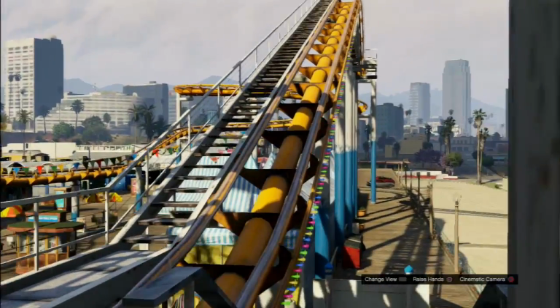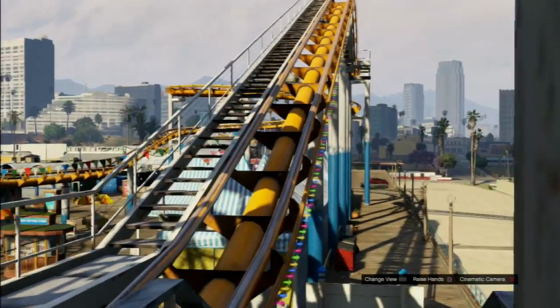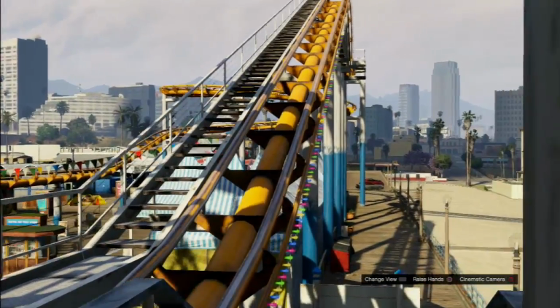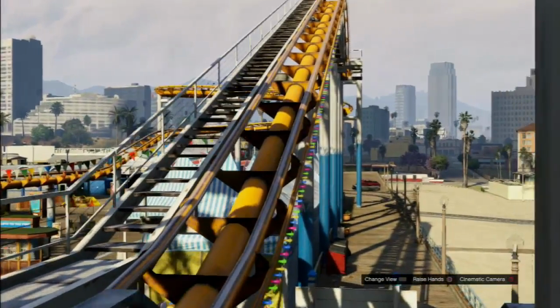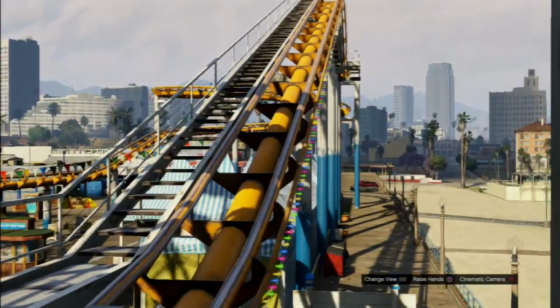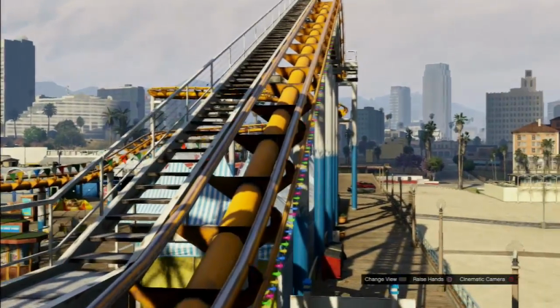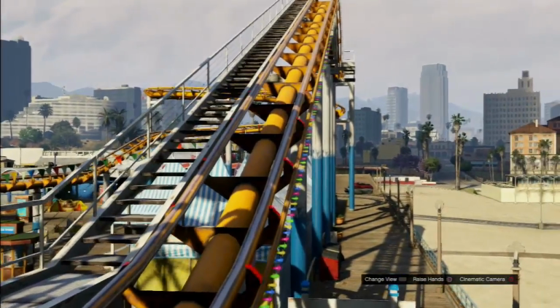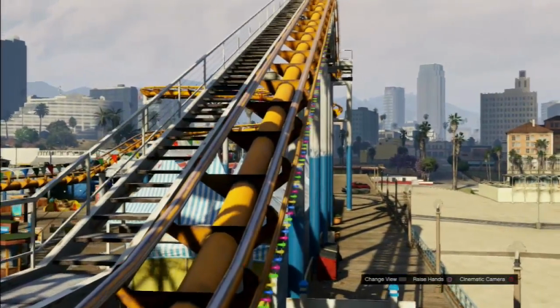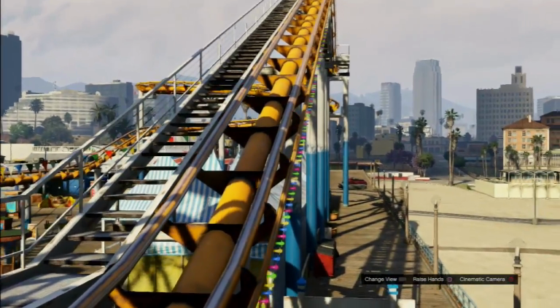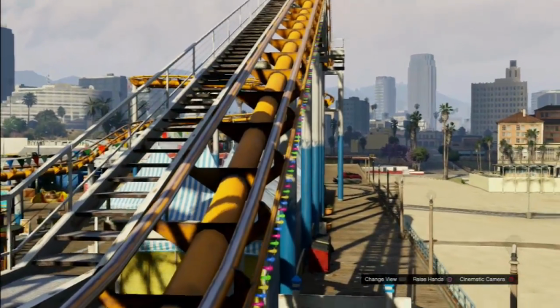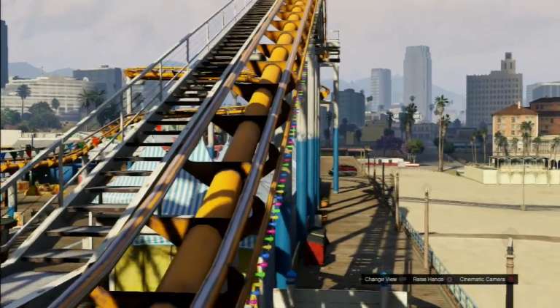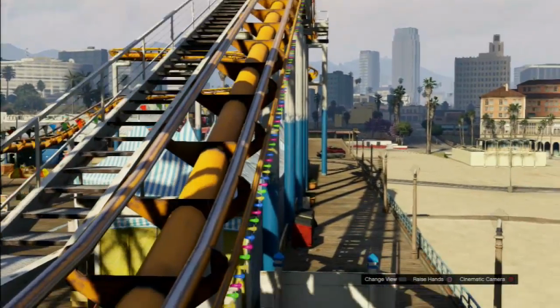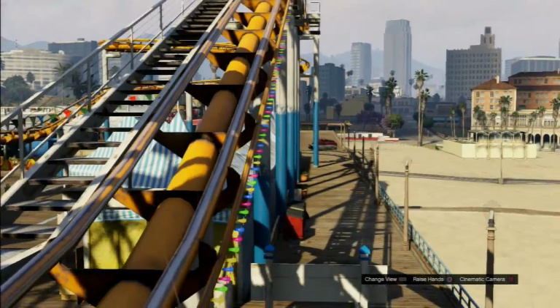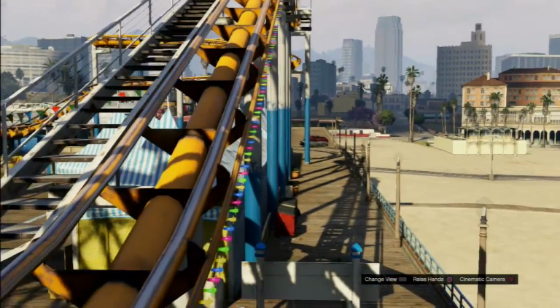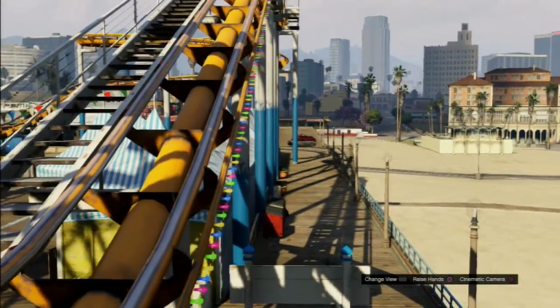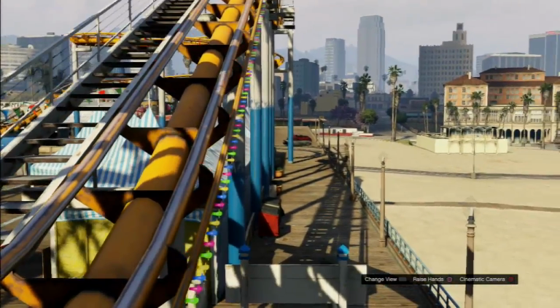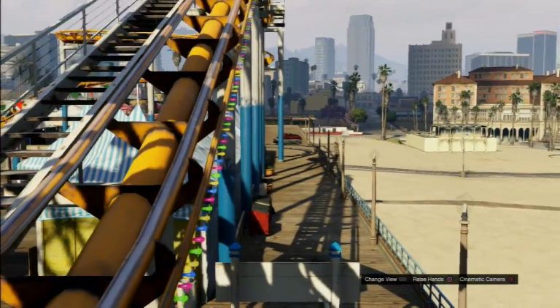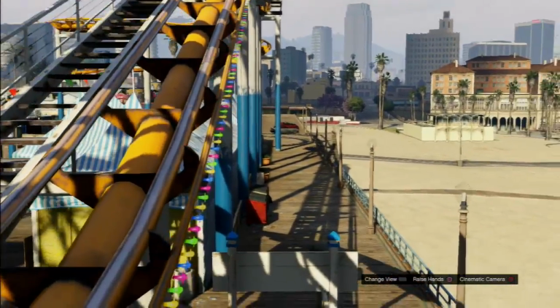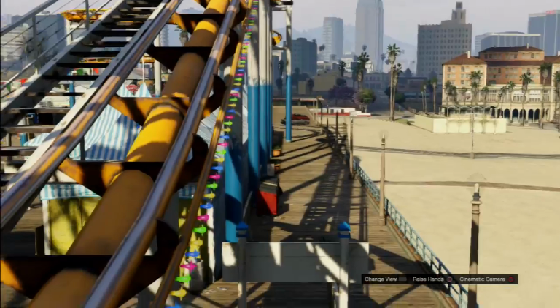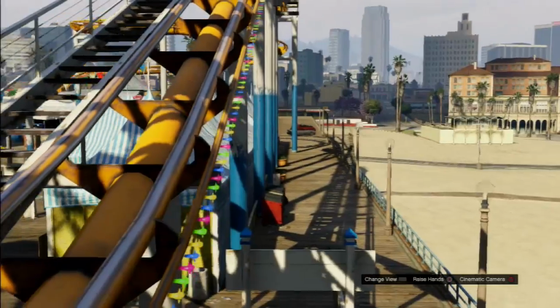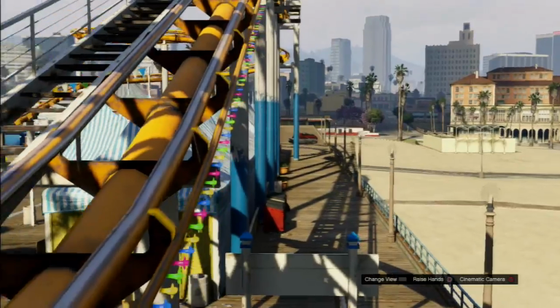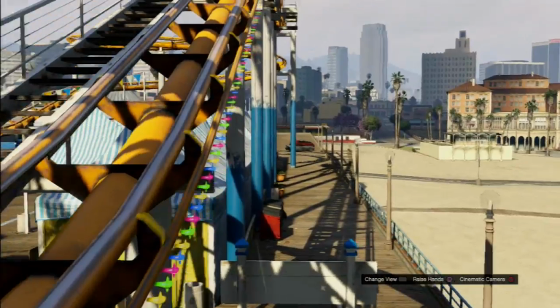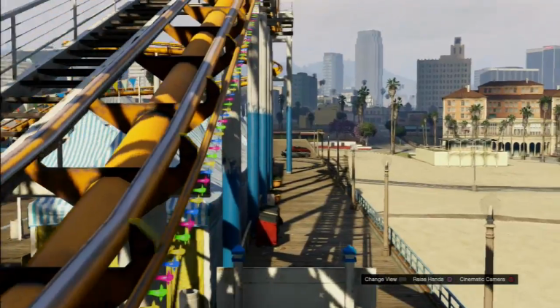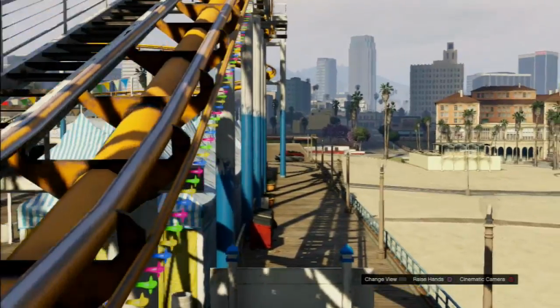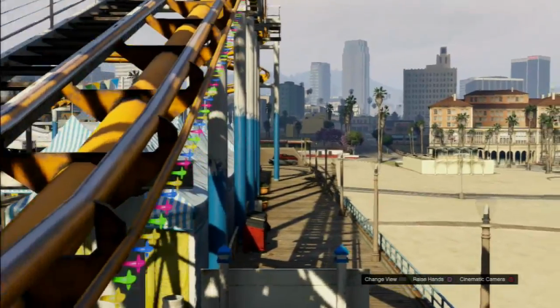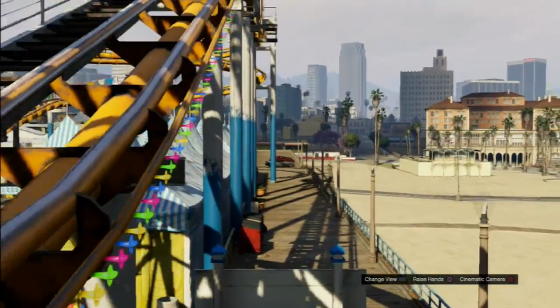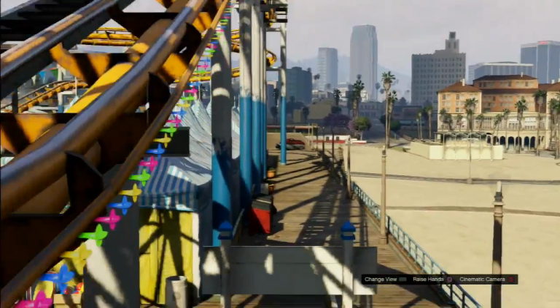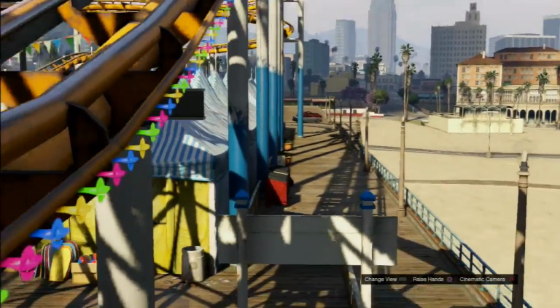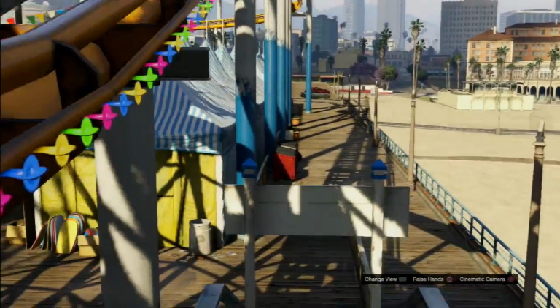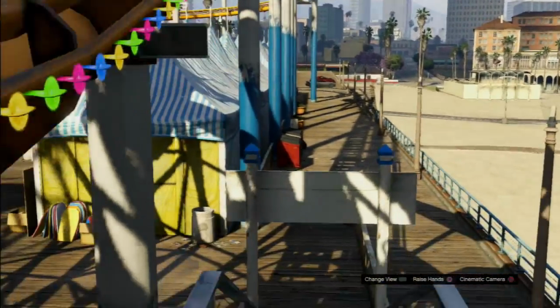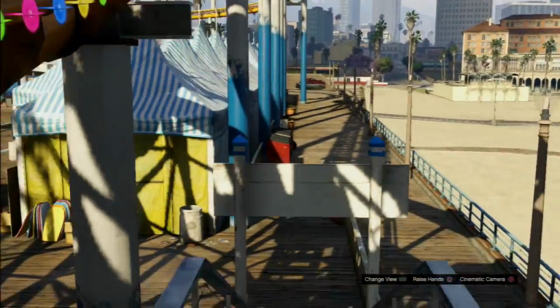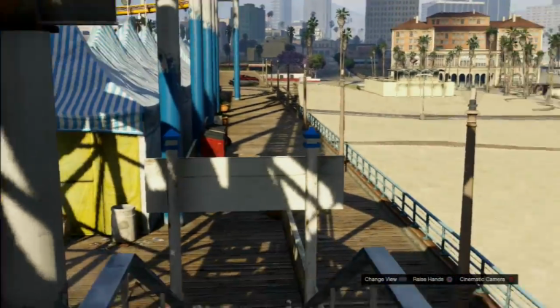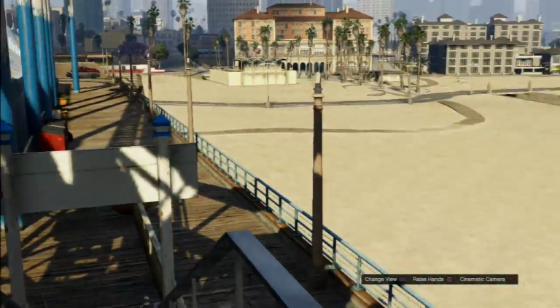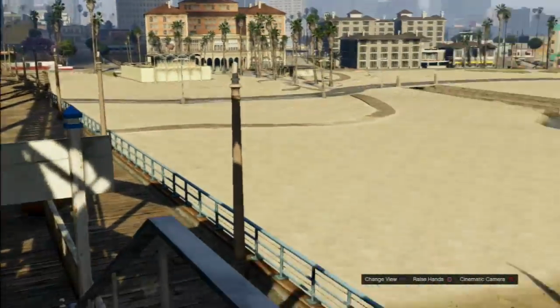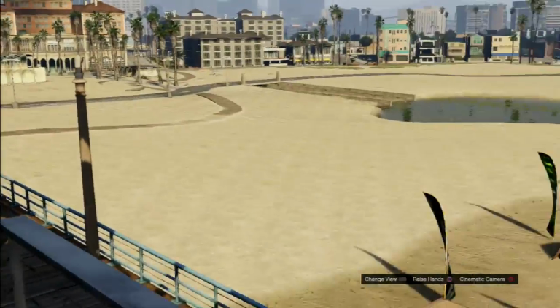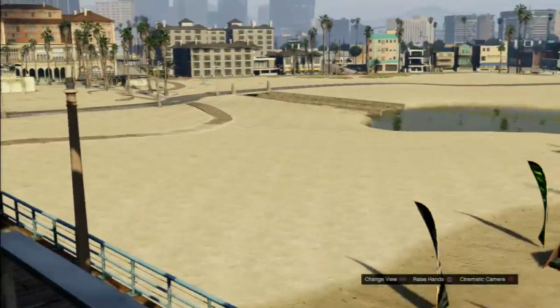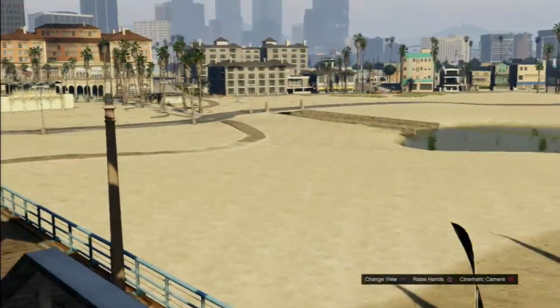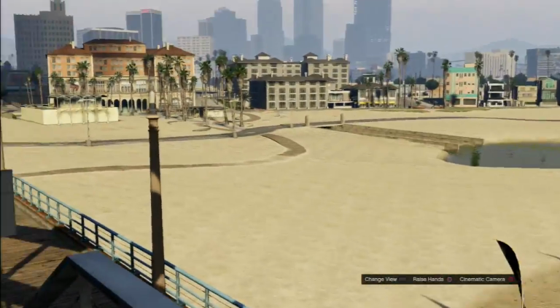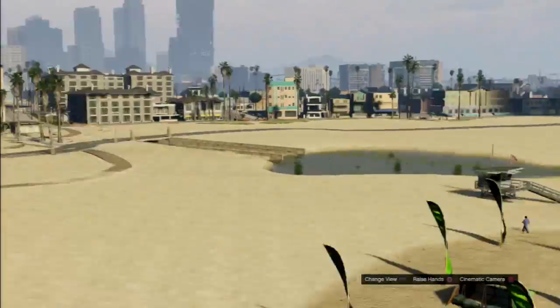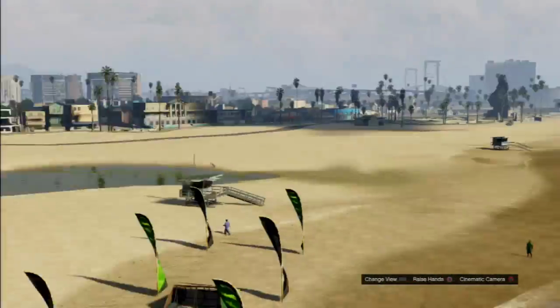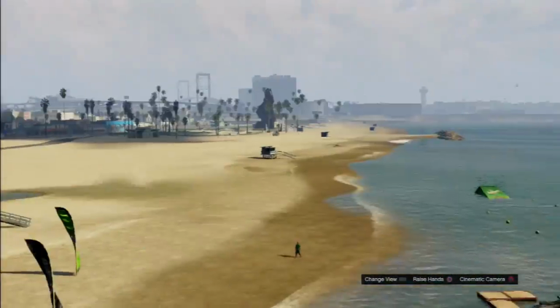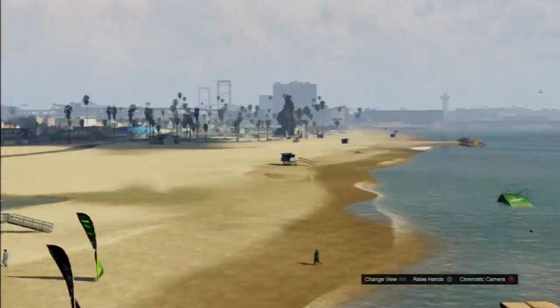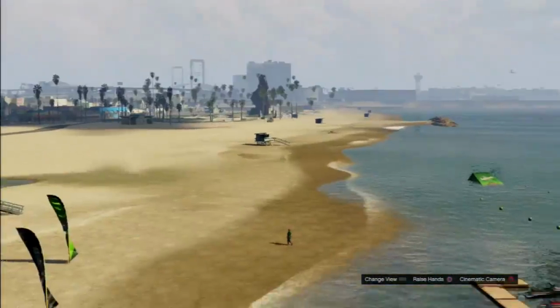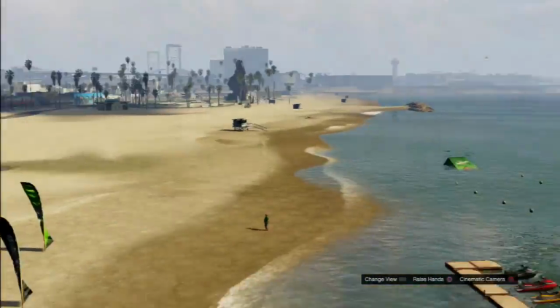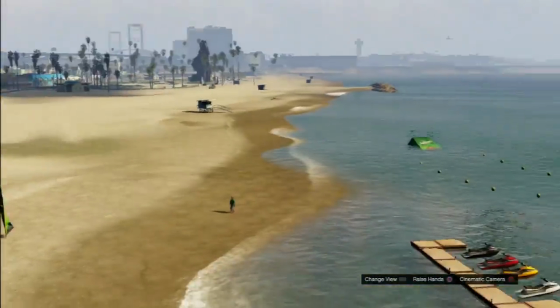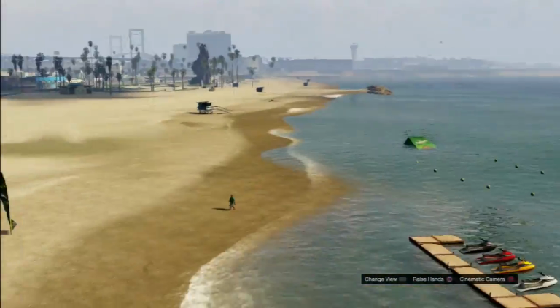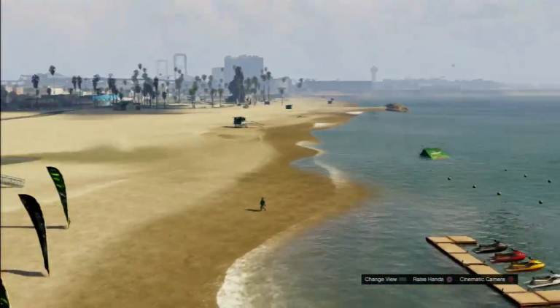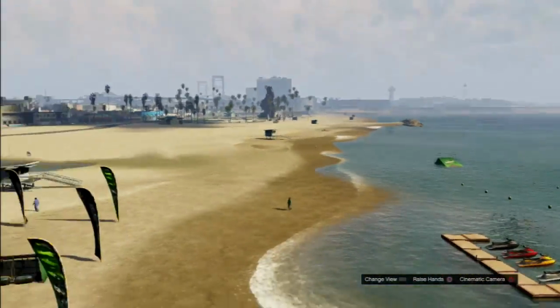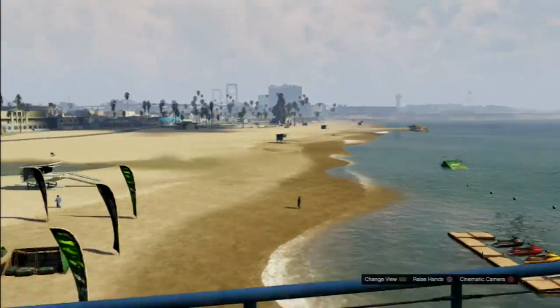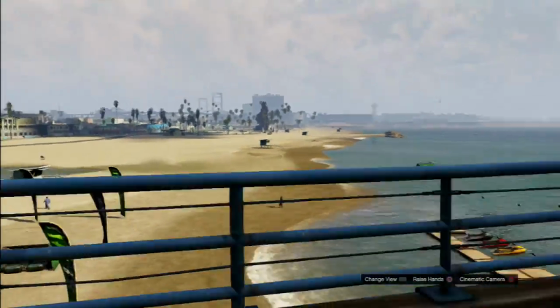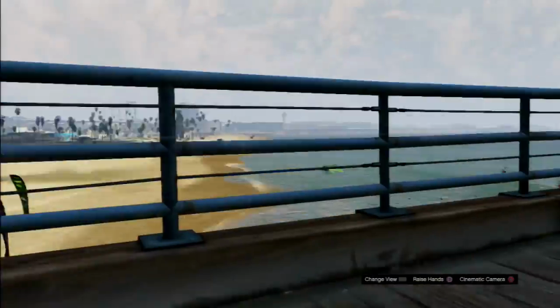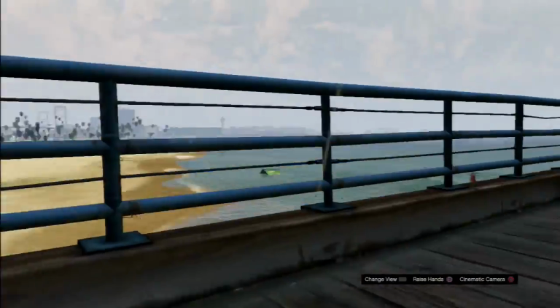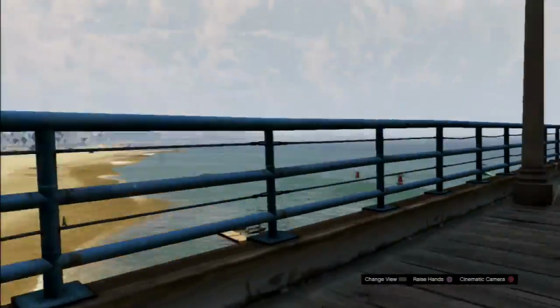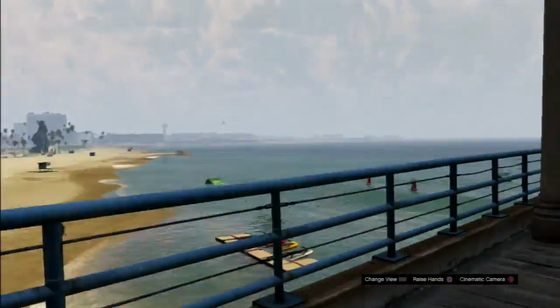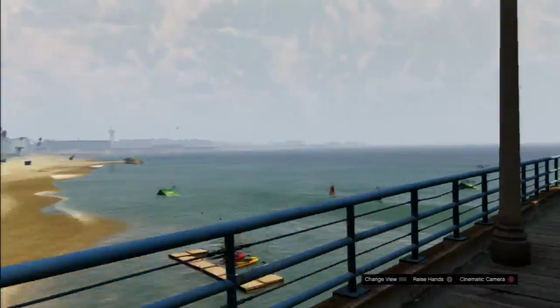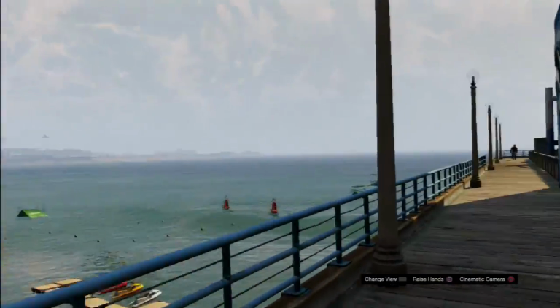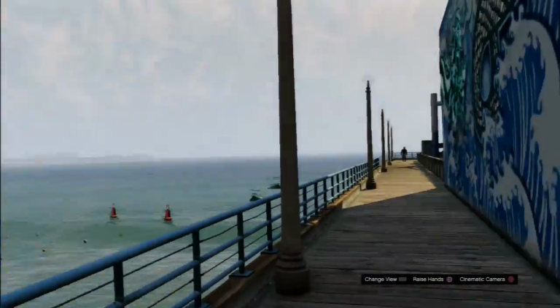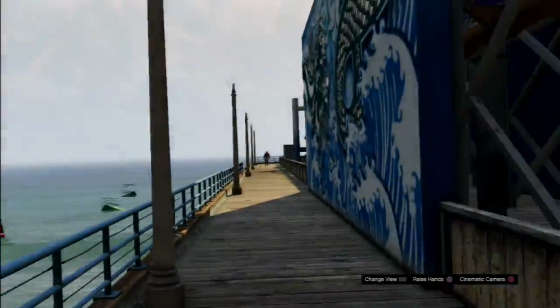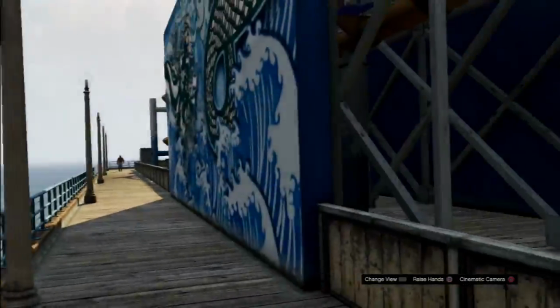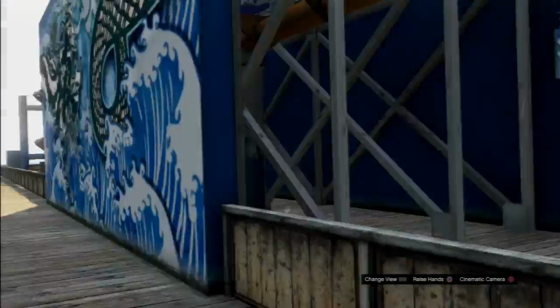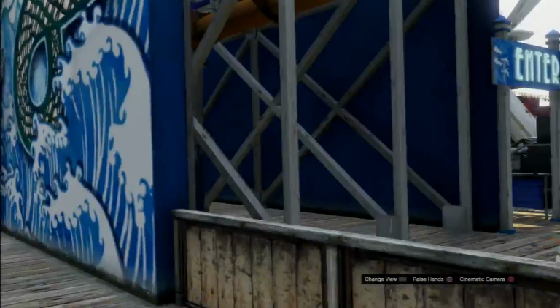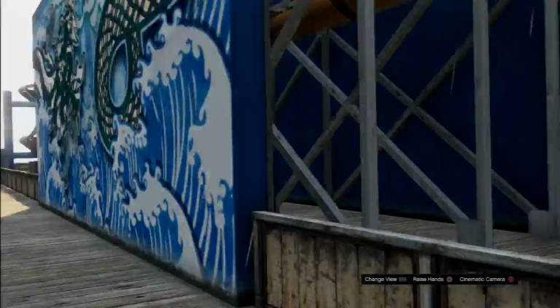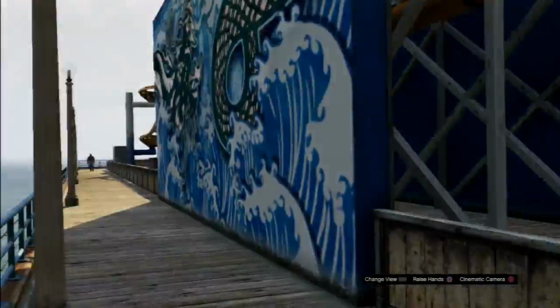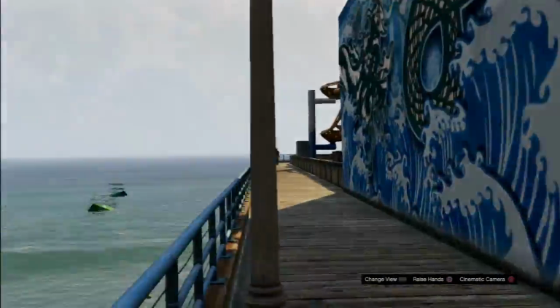Alright, we are off the roller coaster and as you guys can see we are in first person mode. We've got to go down the stairs and hop over this railing, but as you guys can see we are in first person.